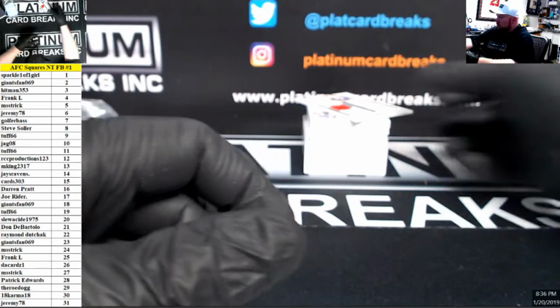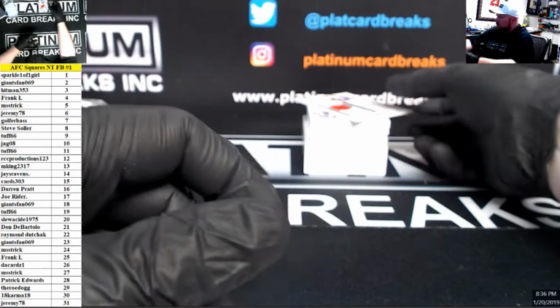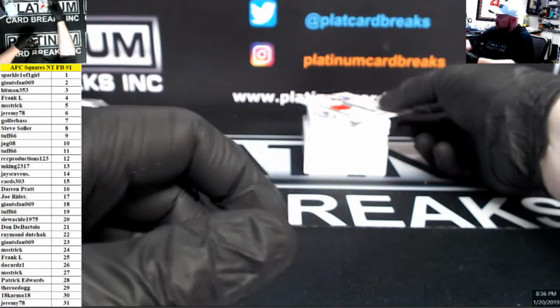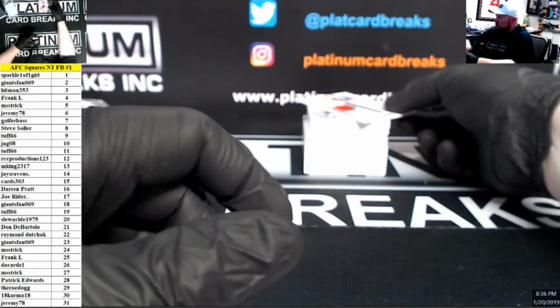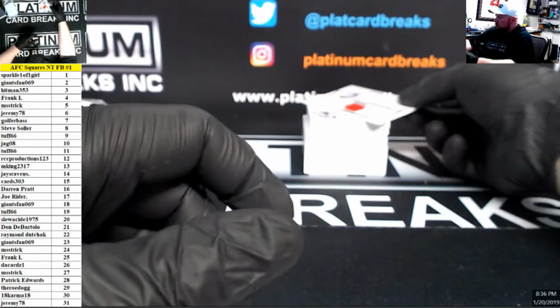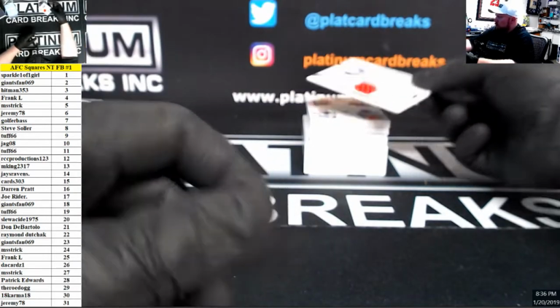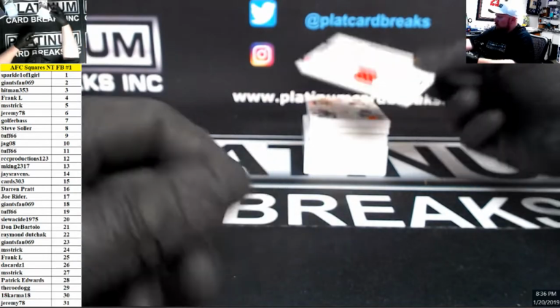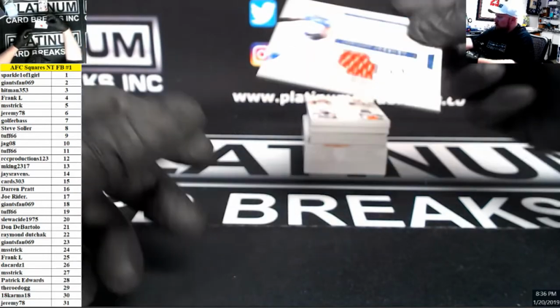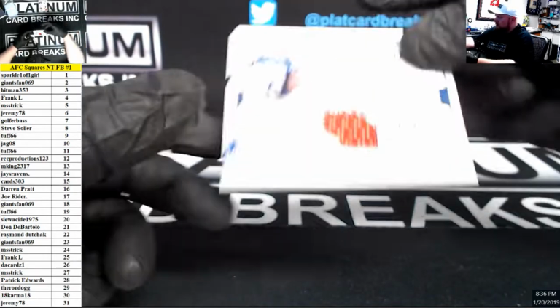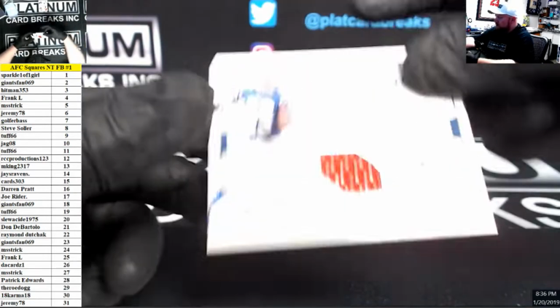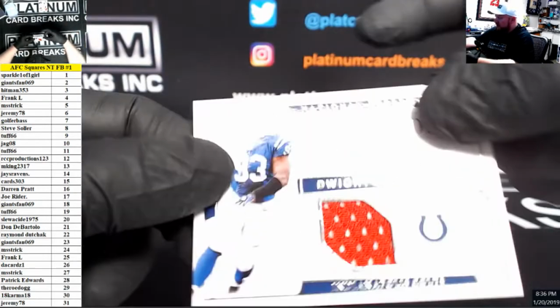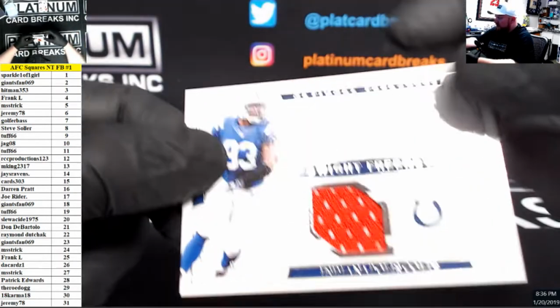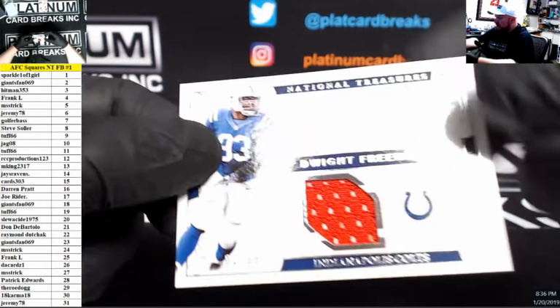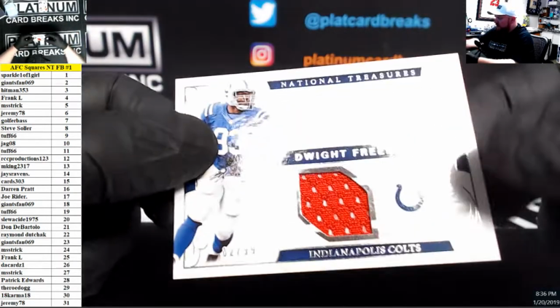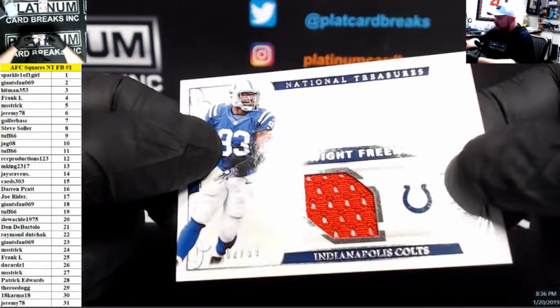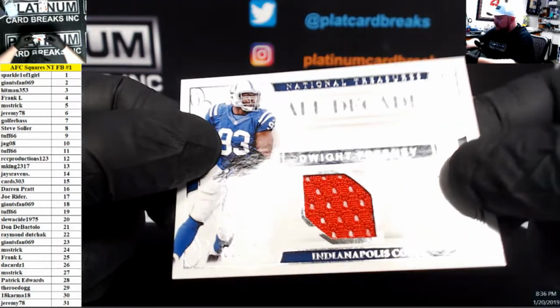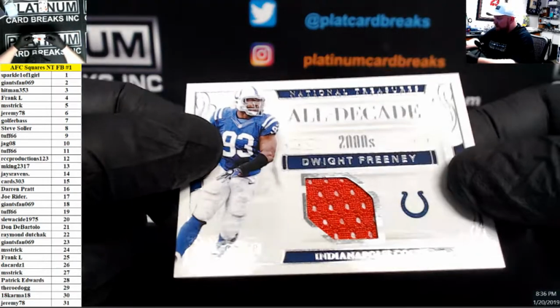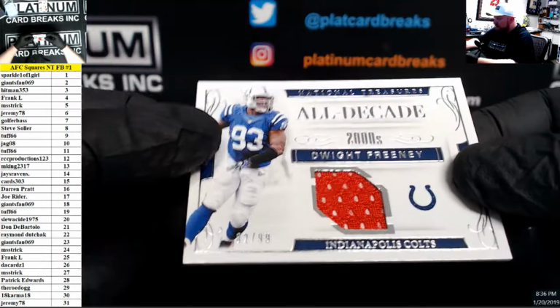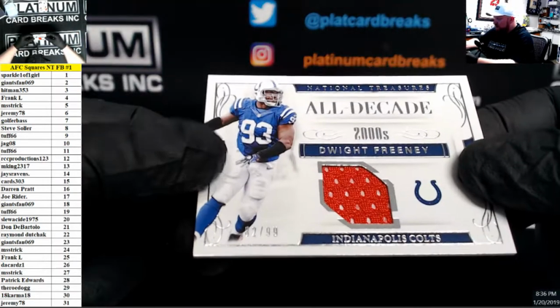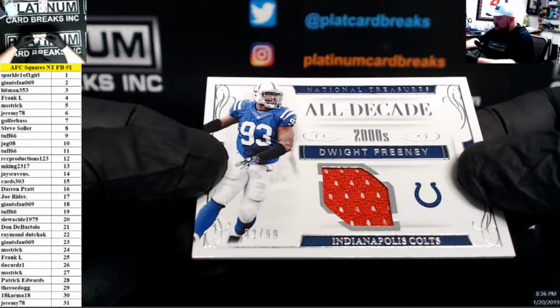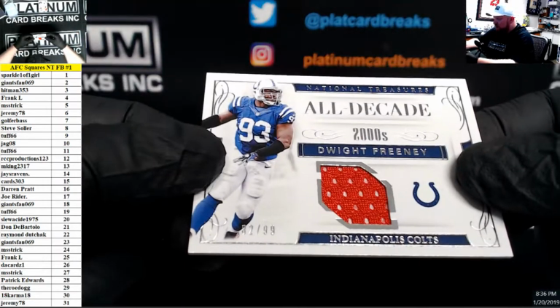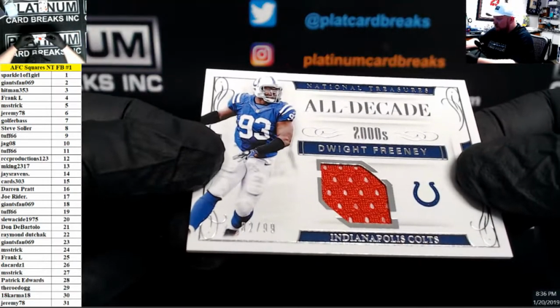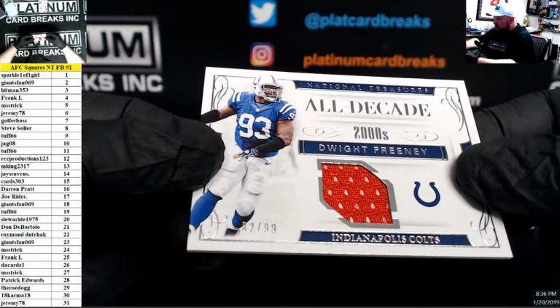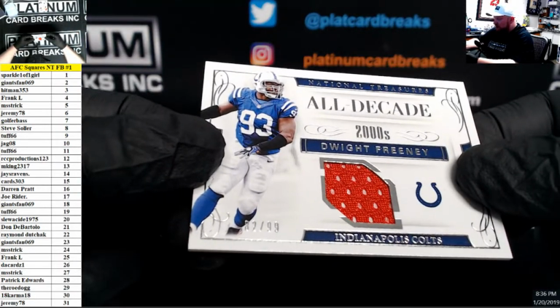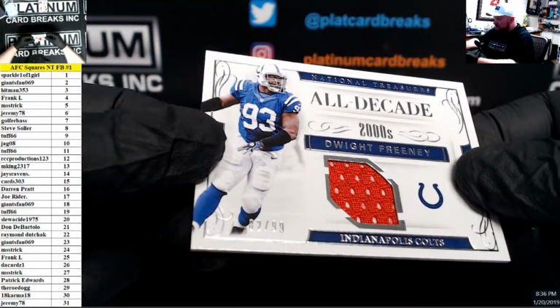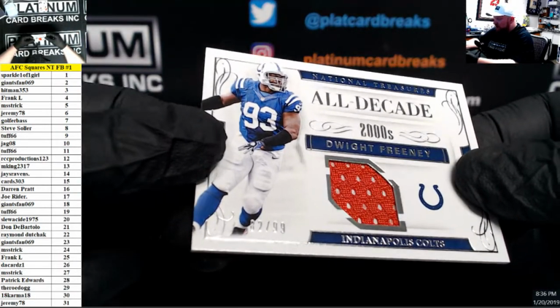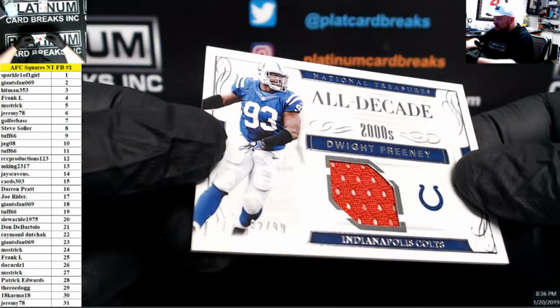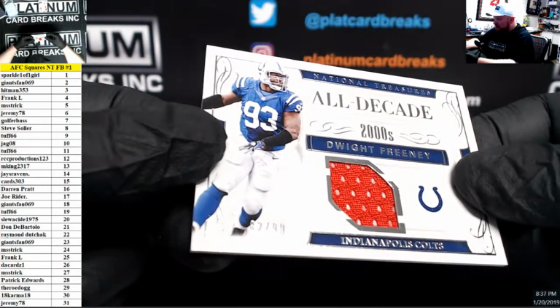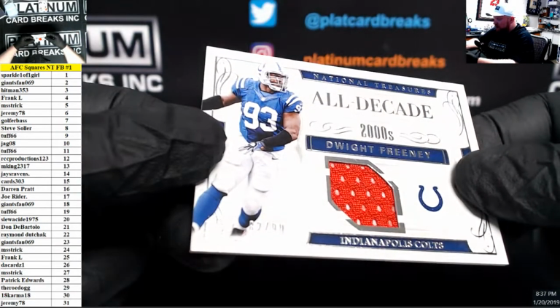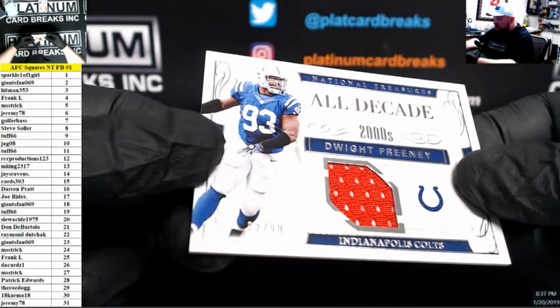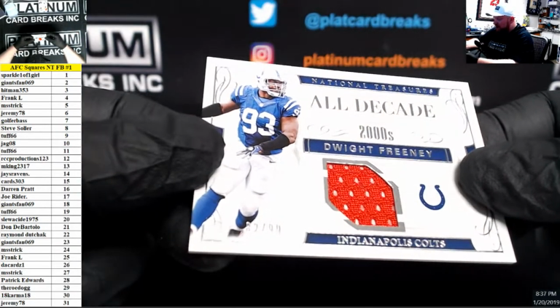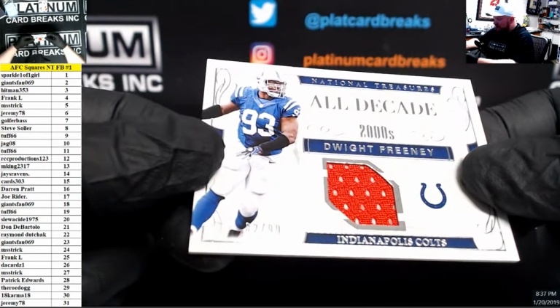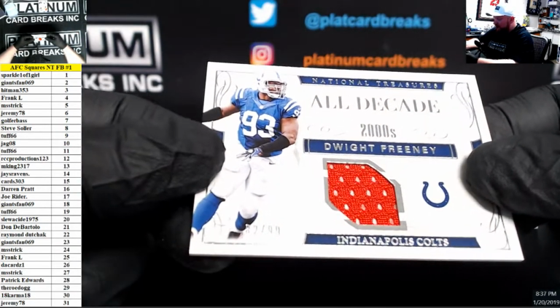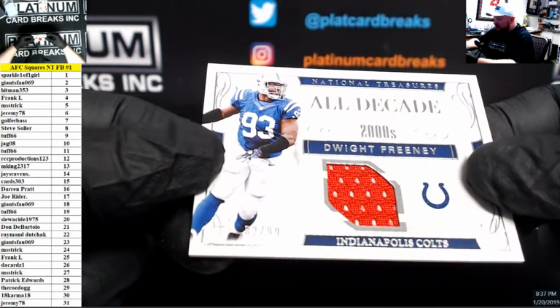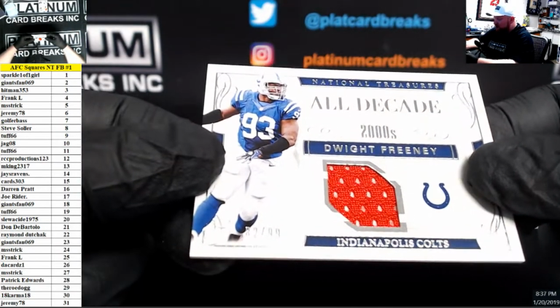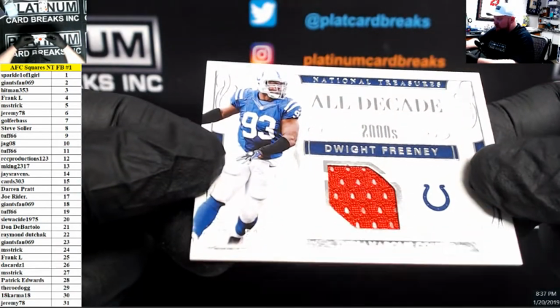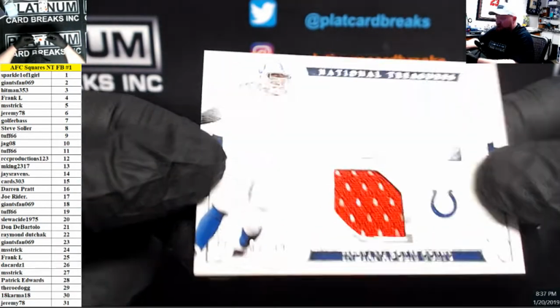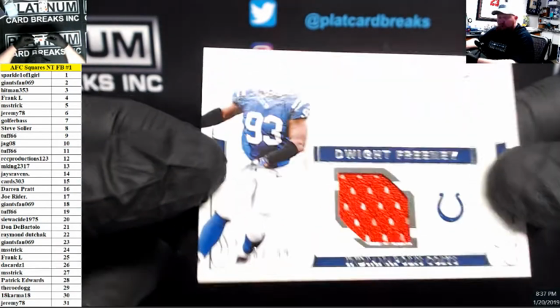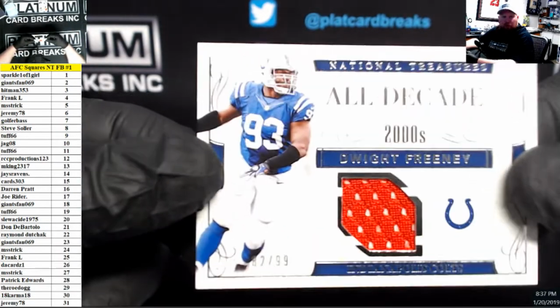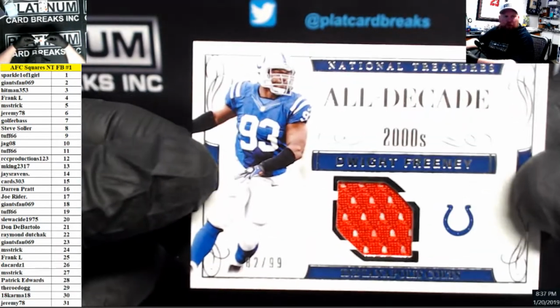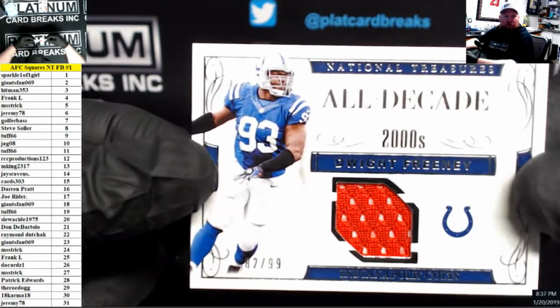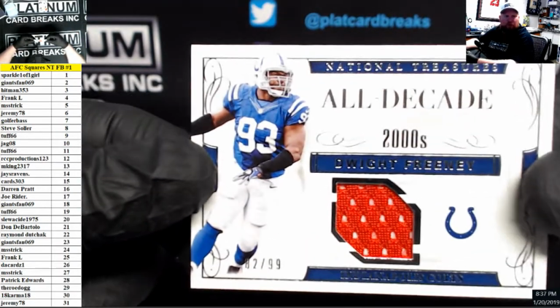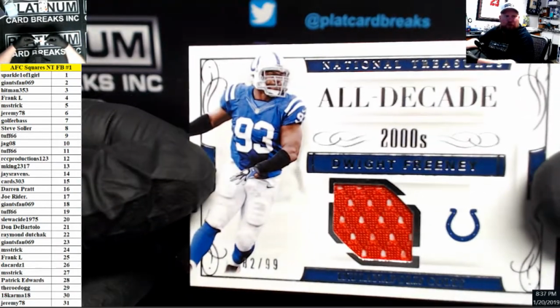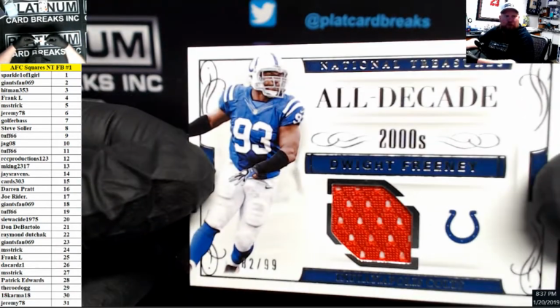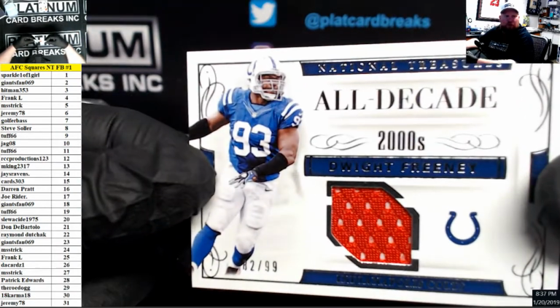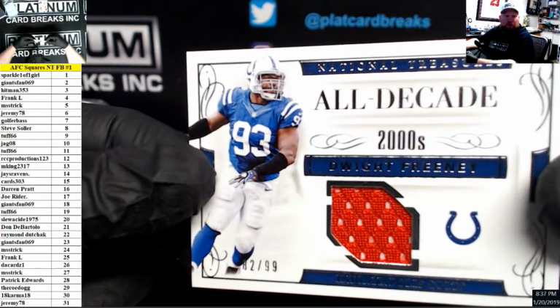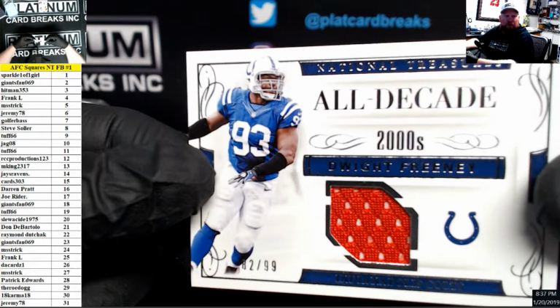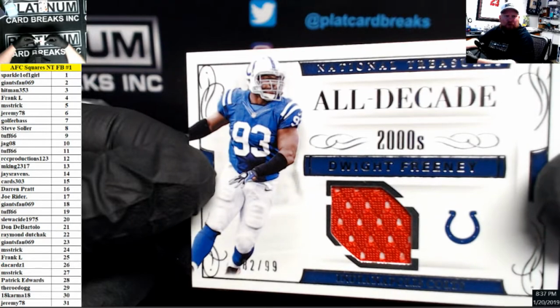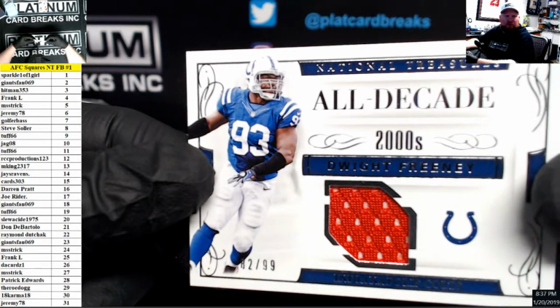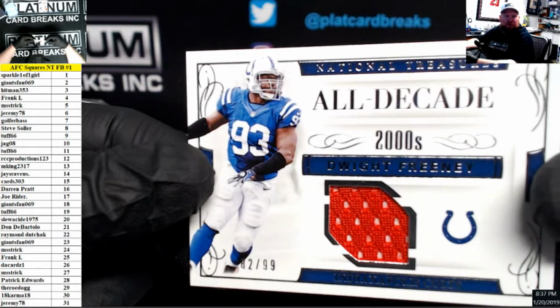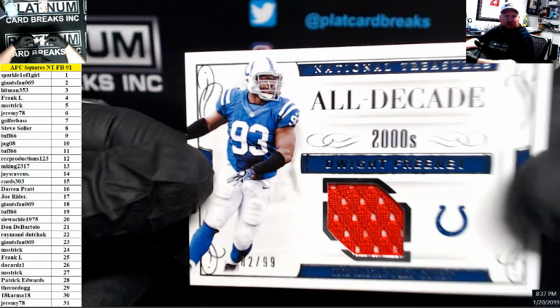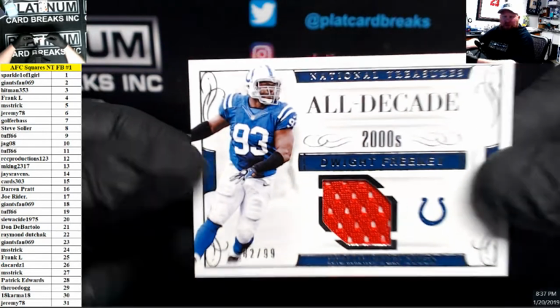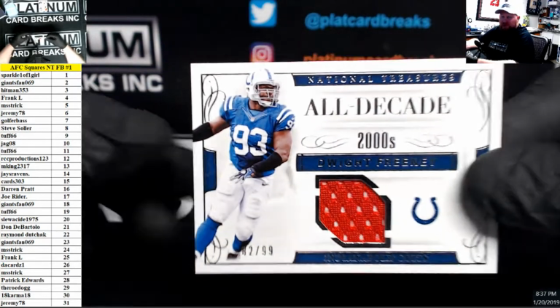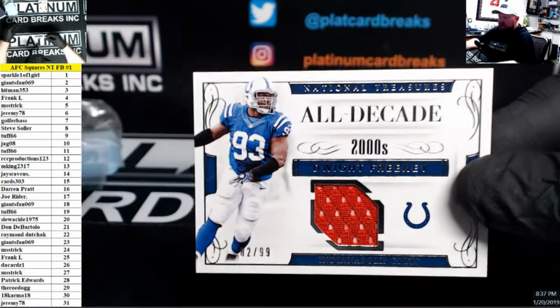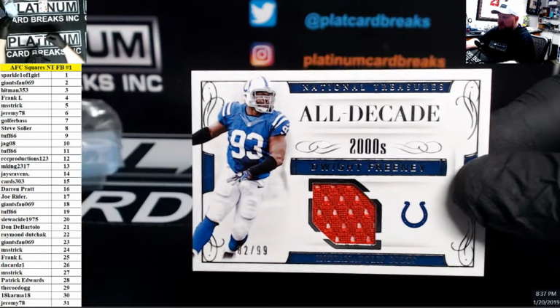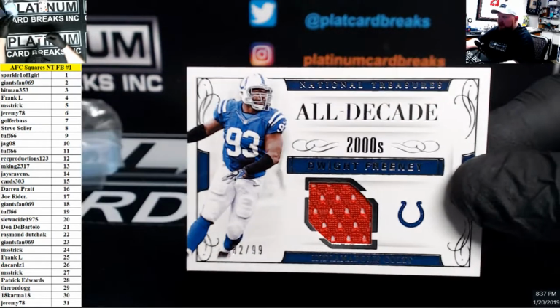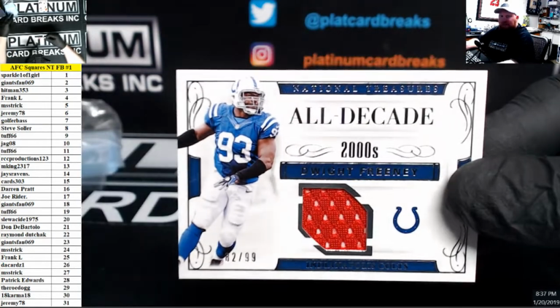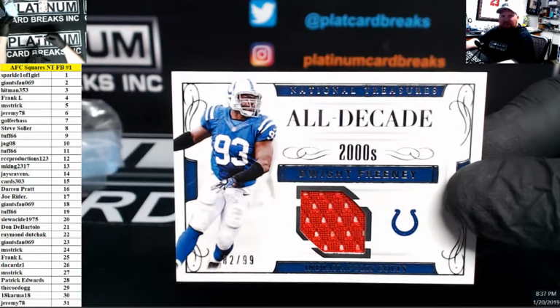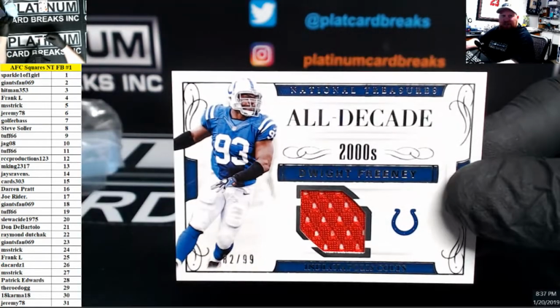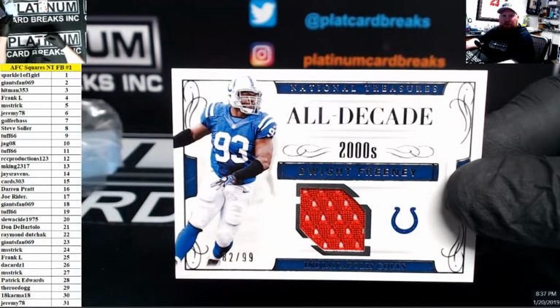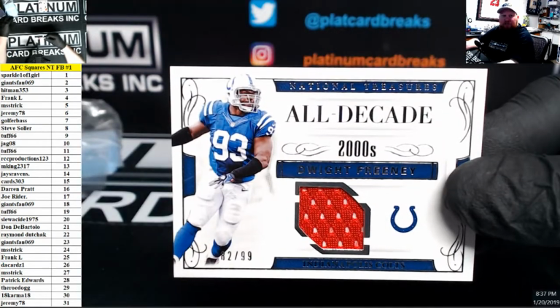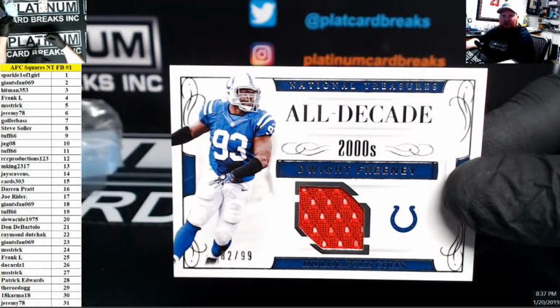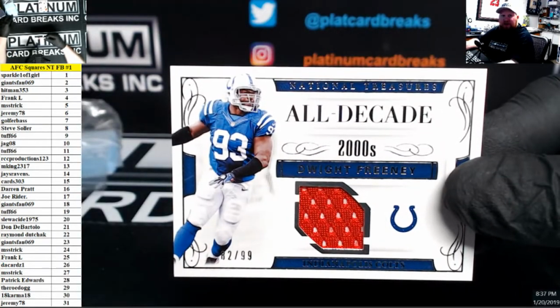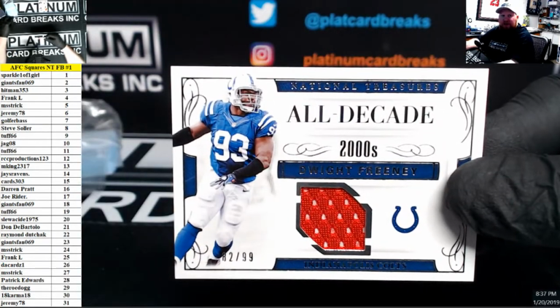All decade 2000s, Dwight Freeney, number 82, jersey piece, 82 of 99.